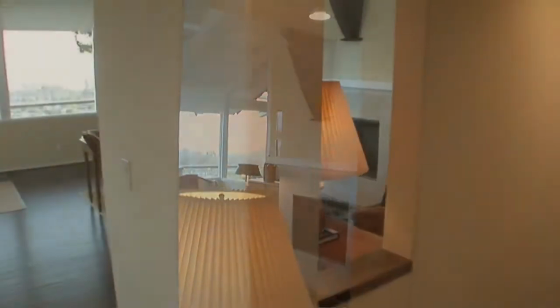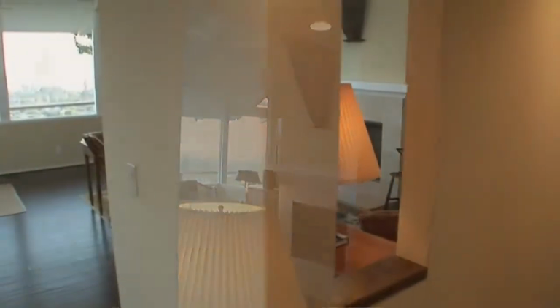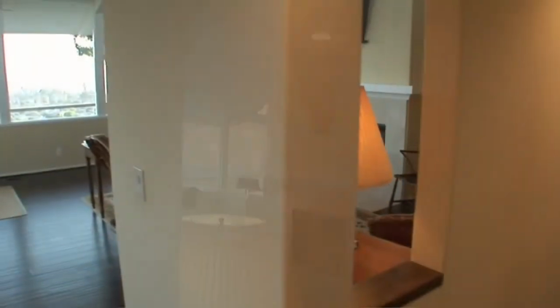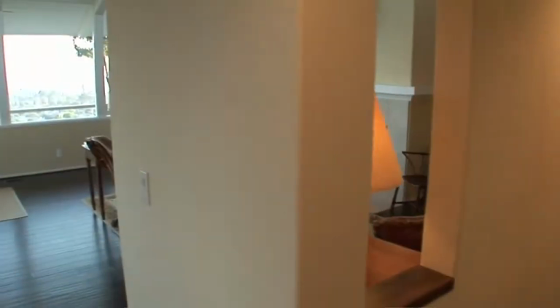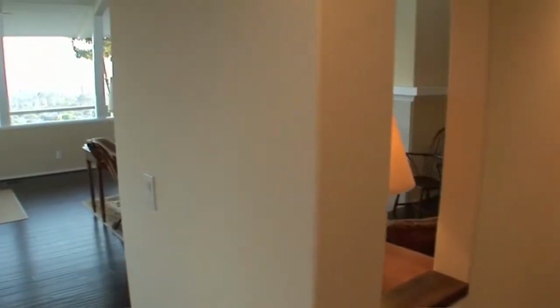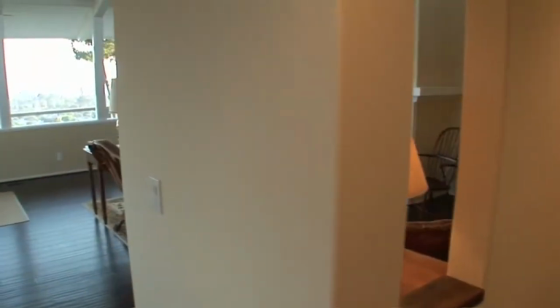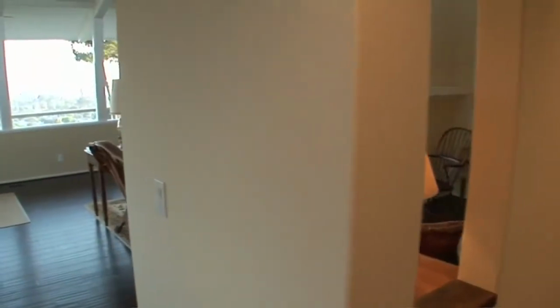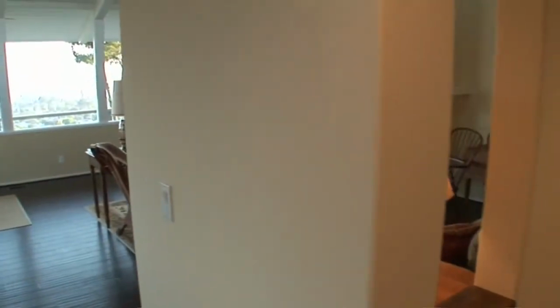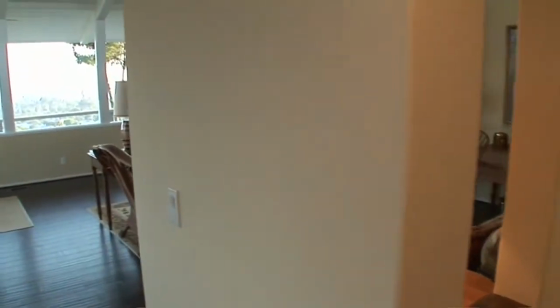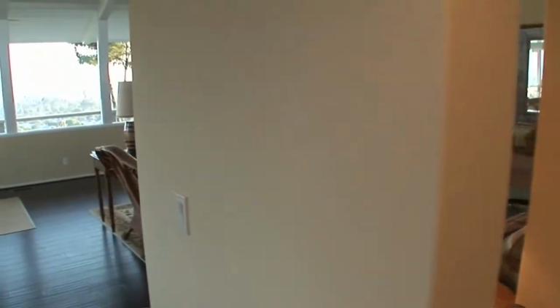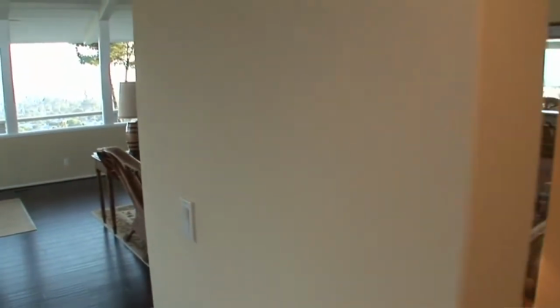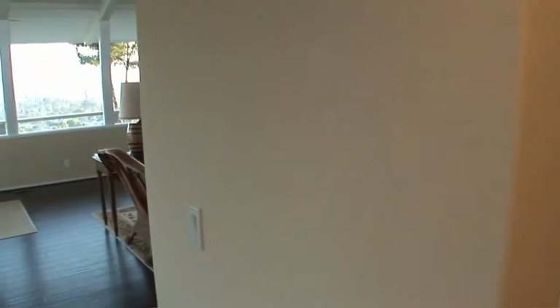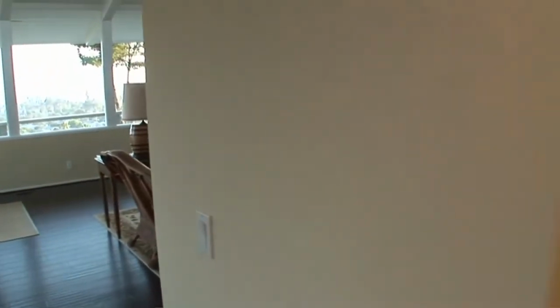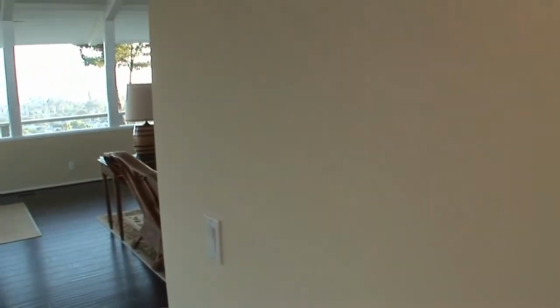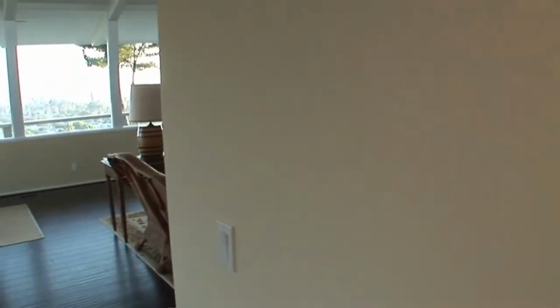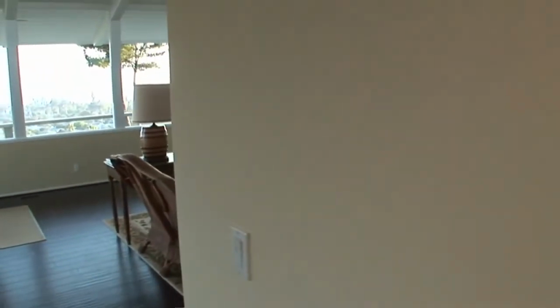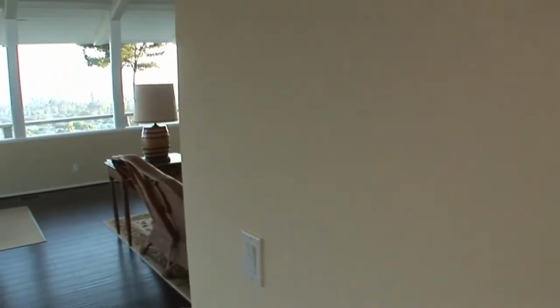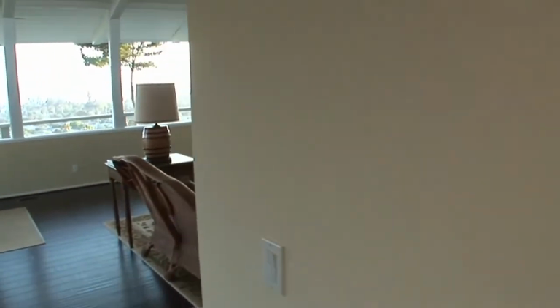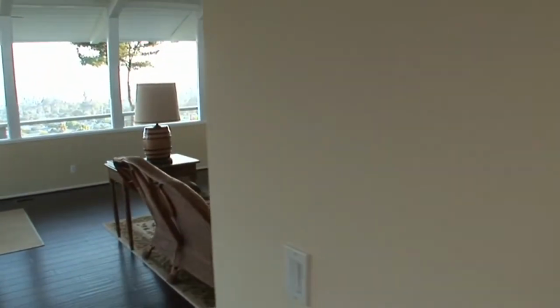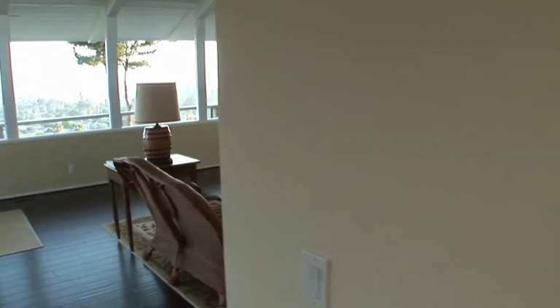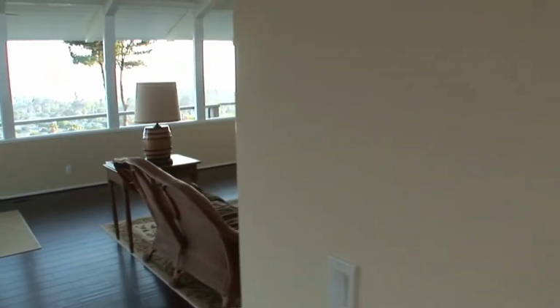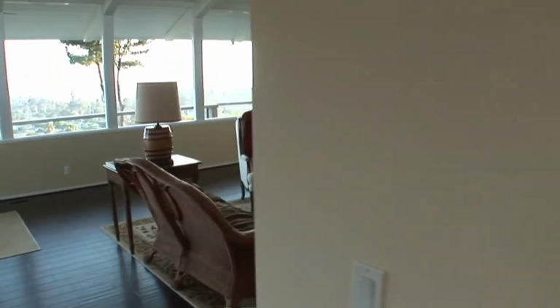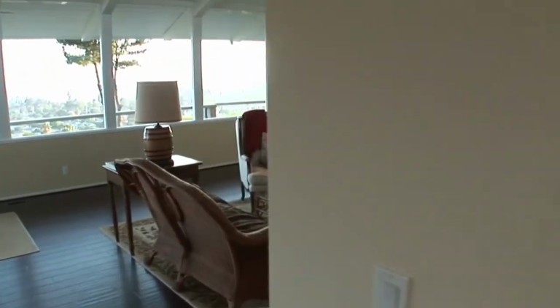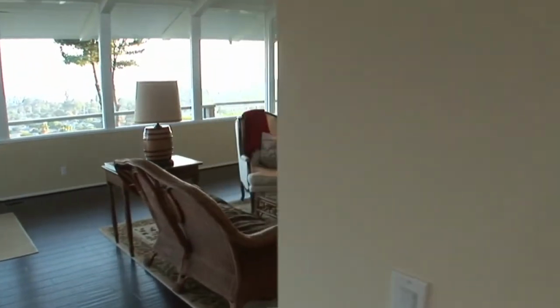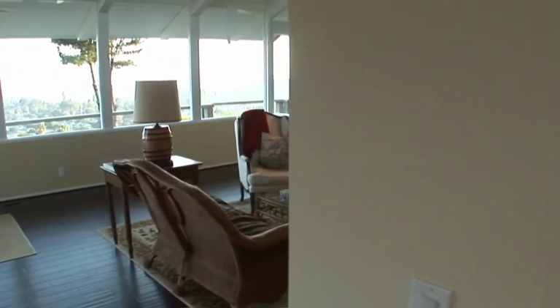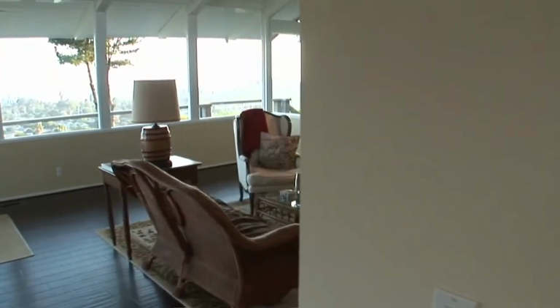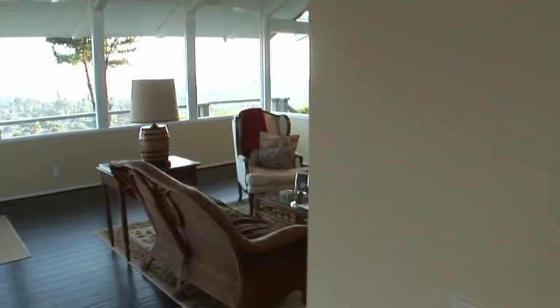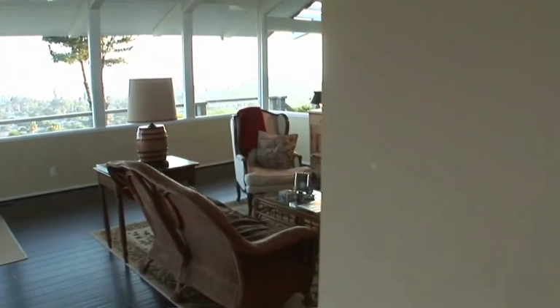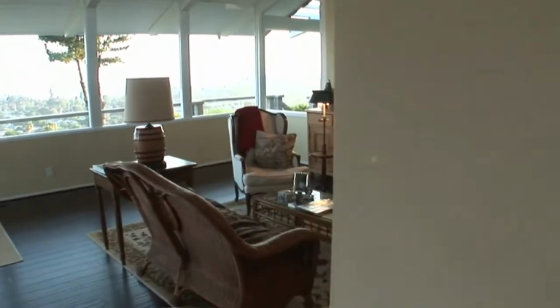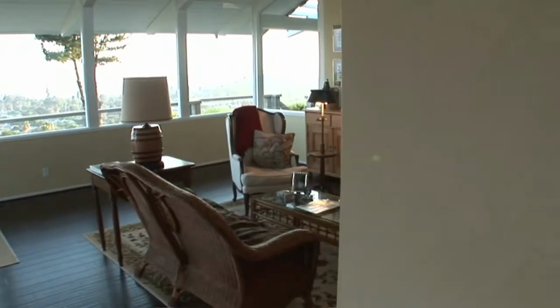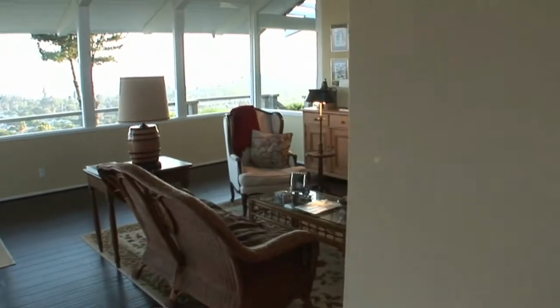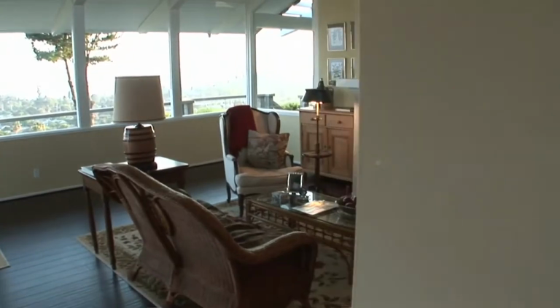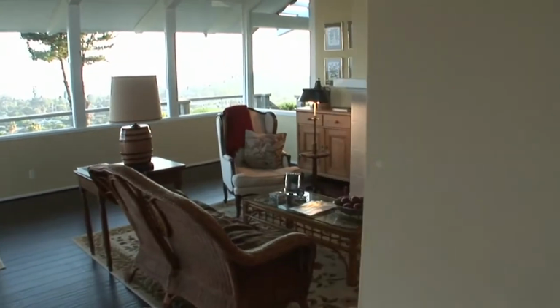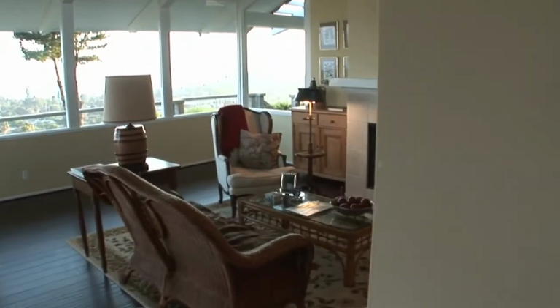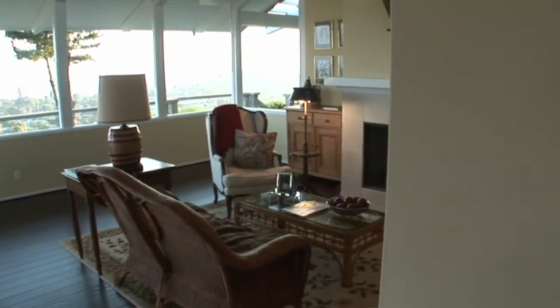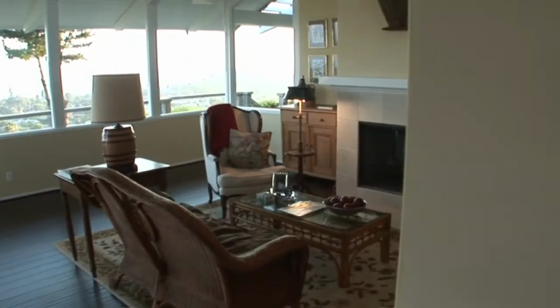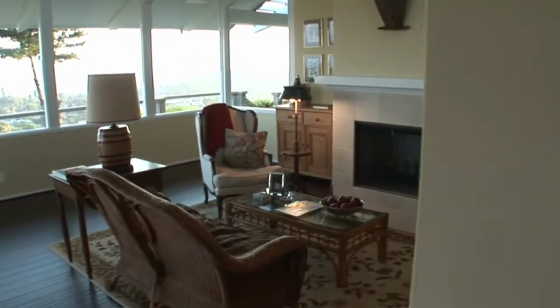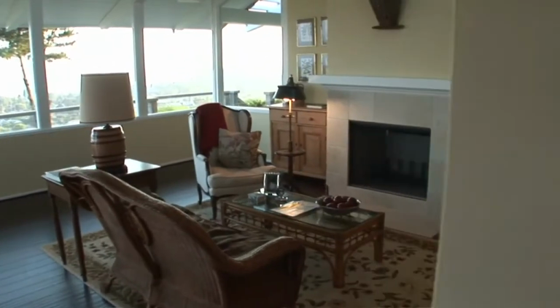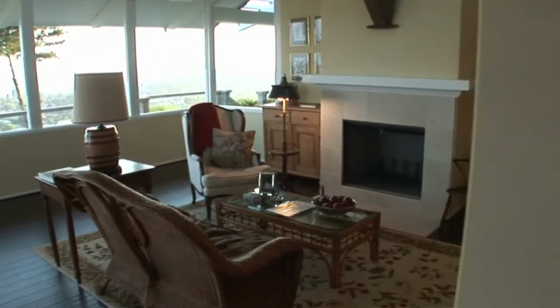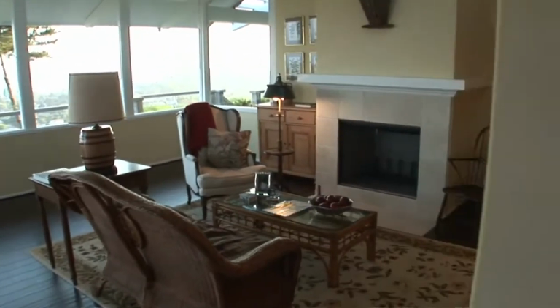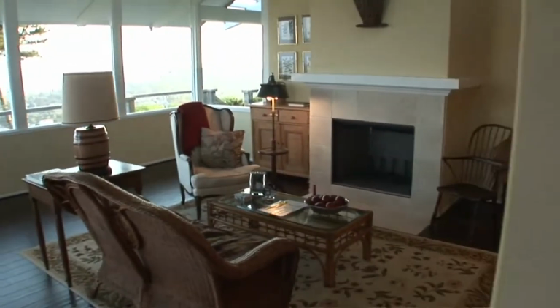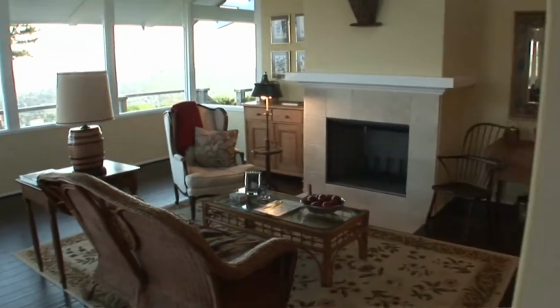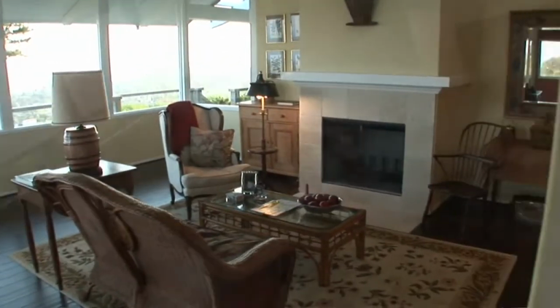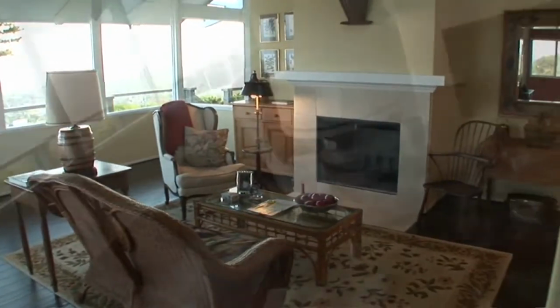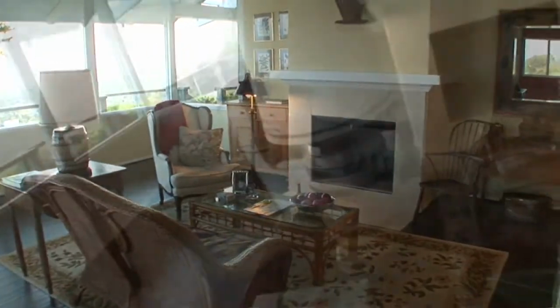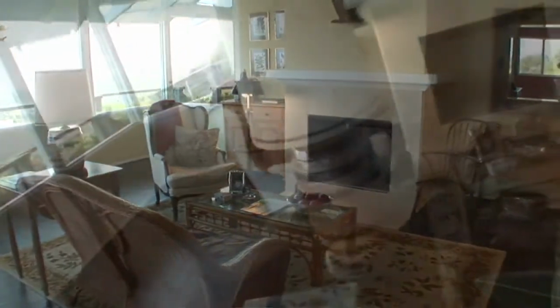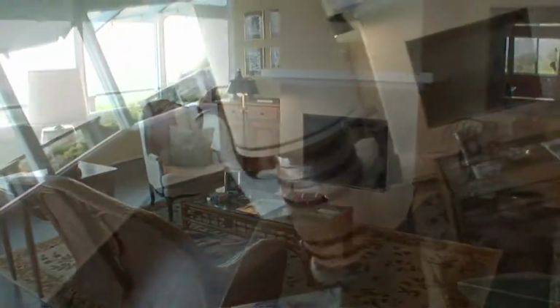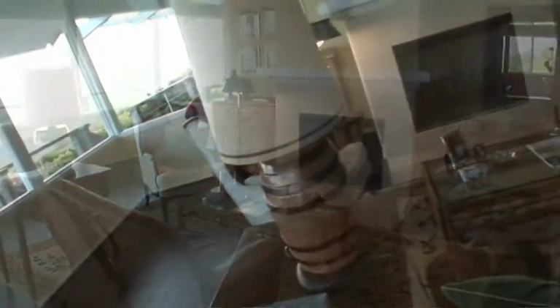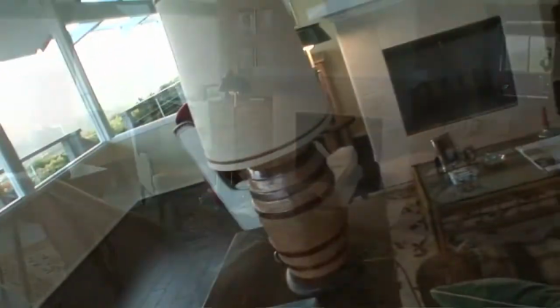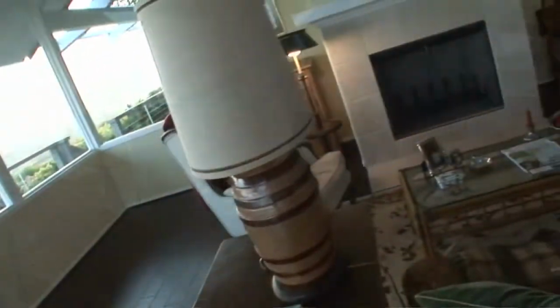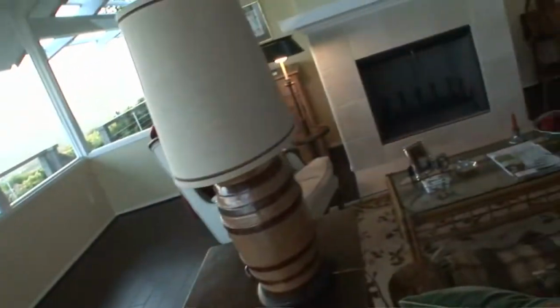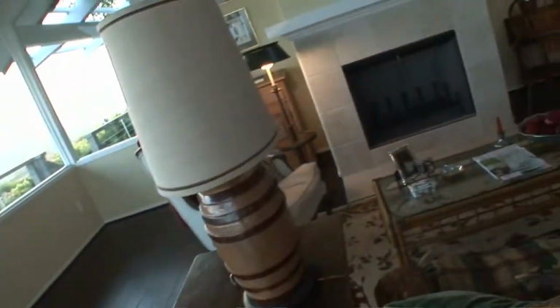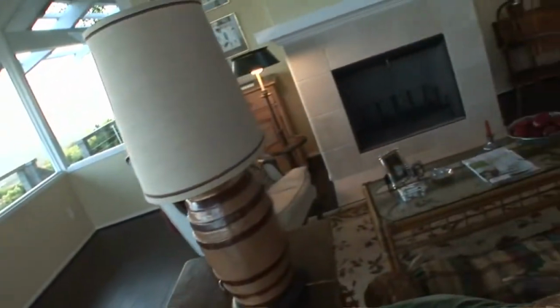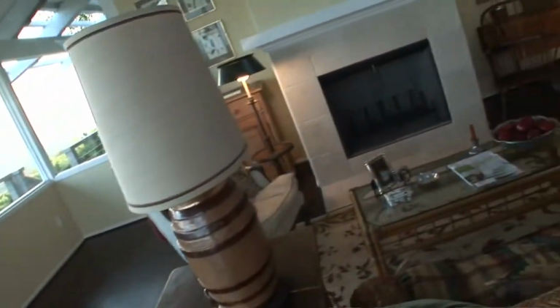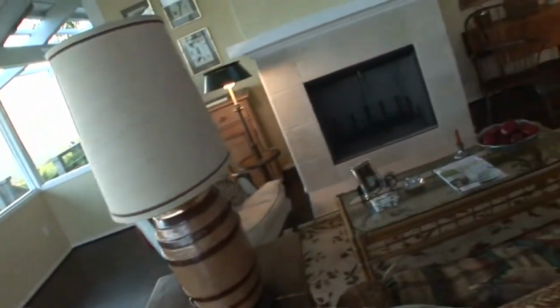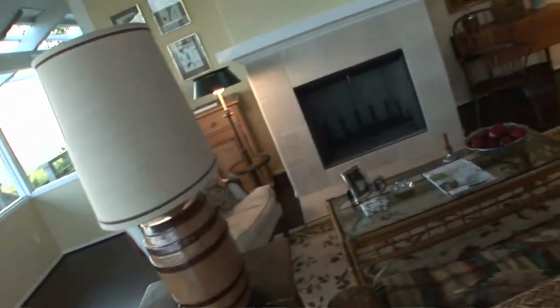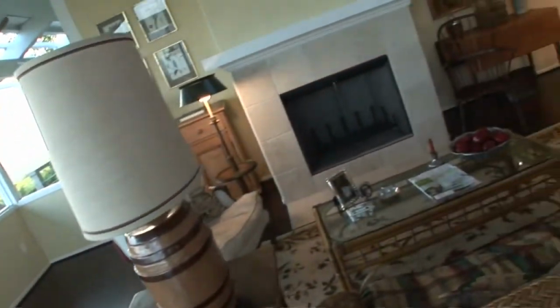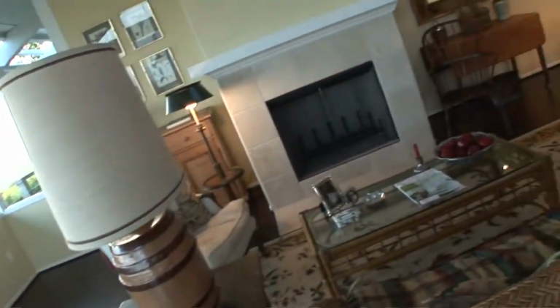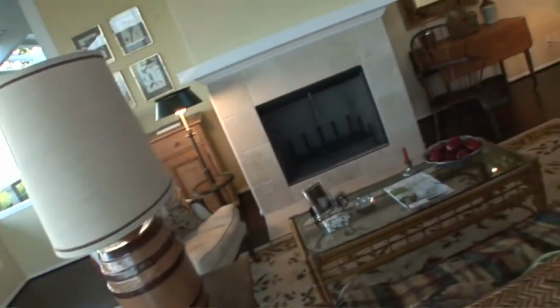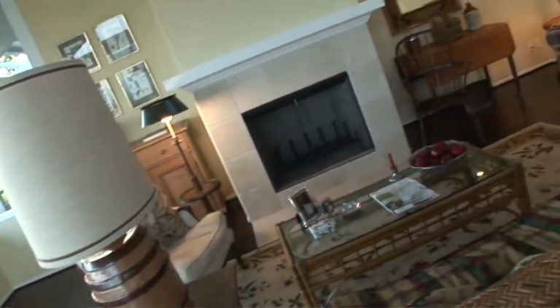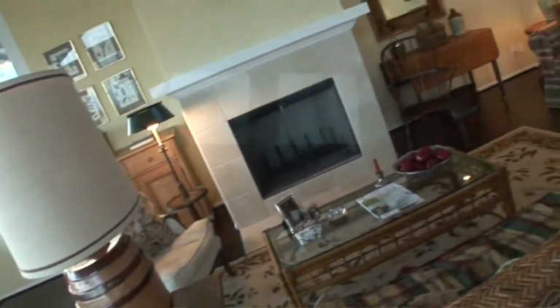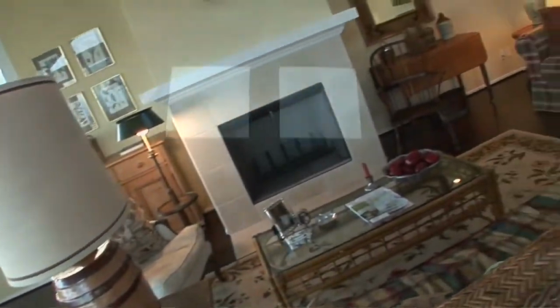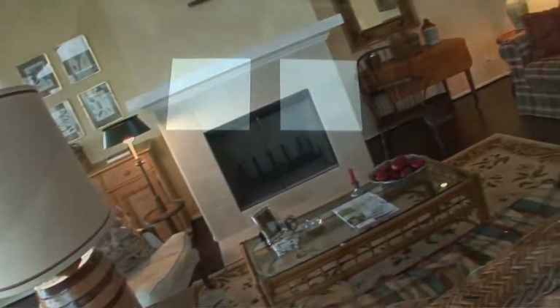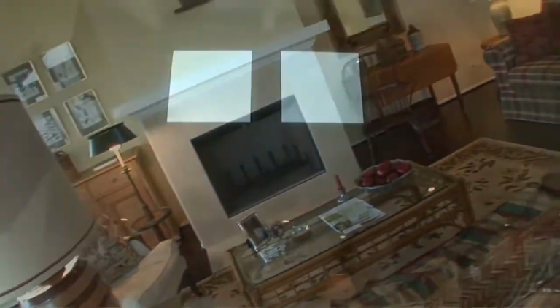Magnificent wood floors adorn the top level and accentuate this gorgeous living room, which is completed by a large and inviting fireplace.